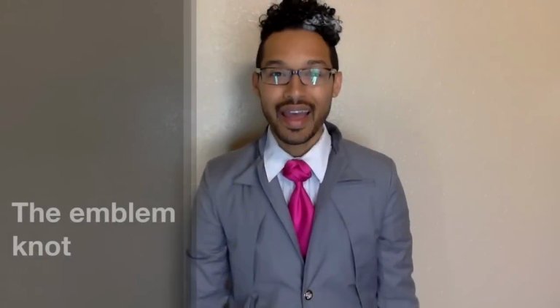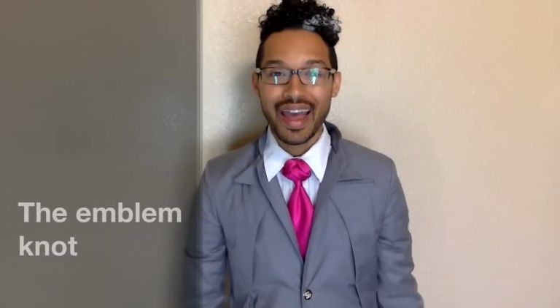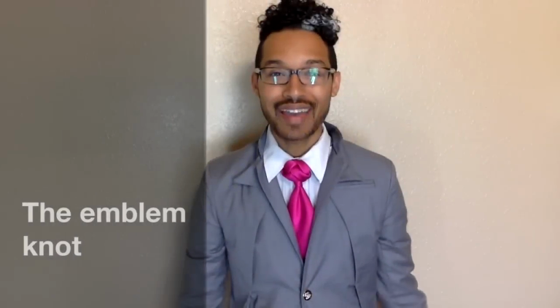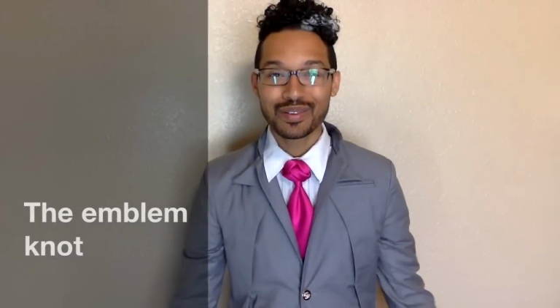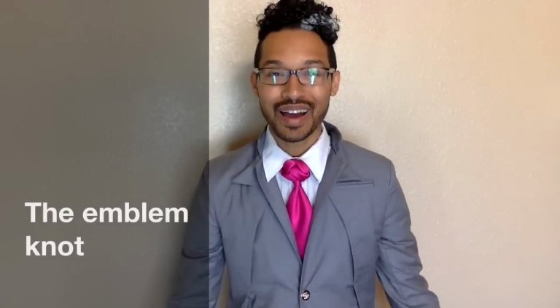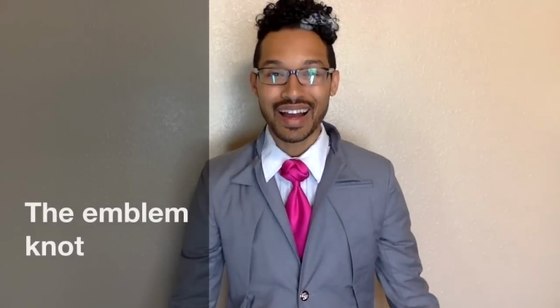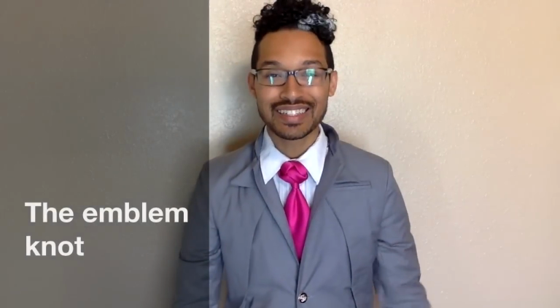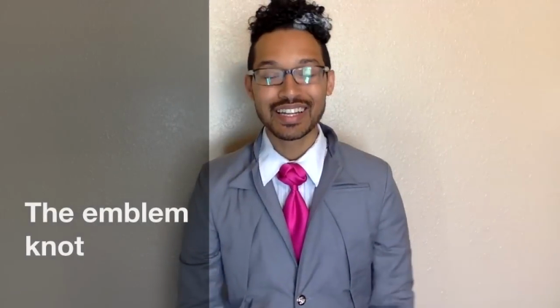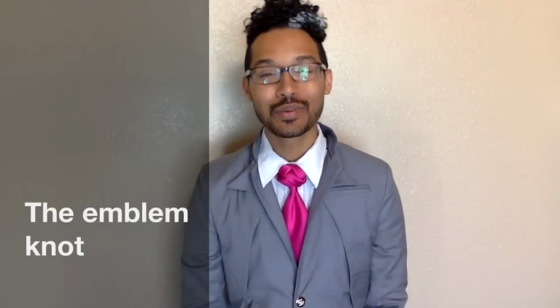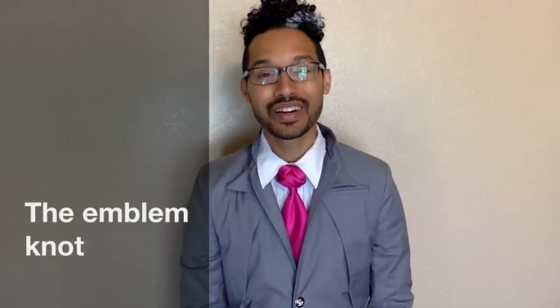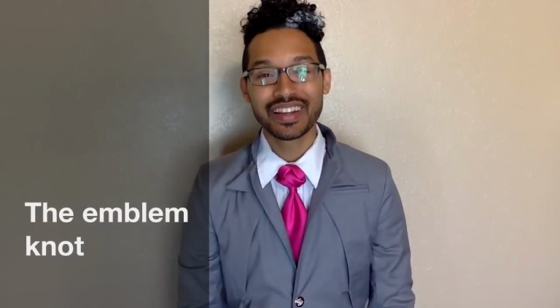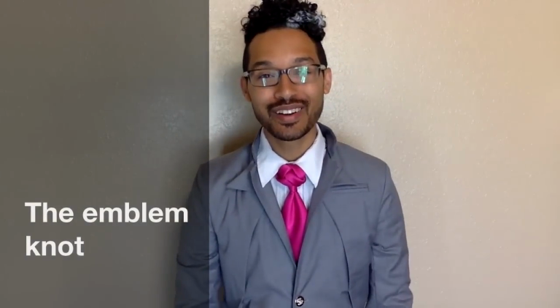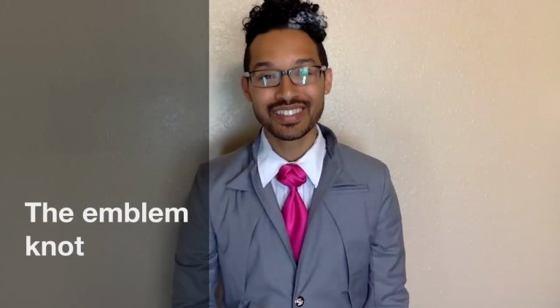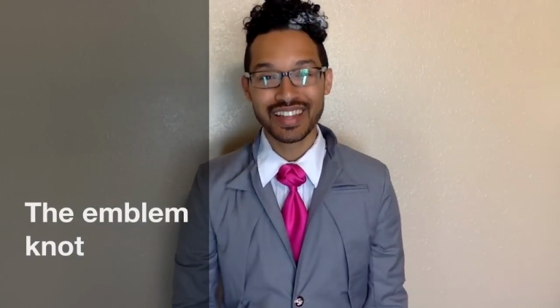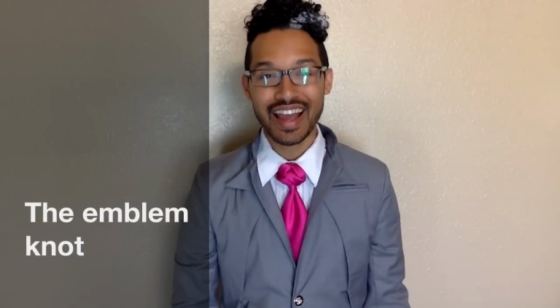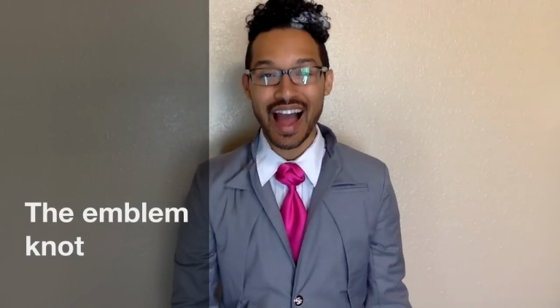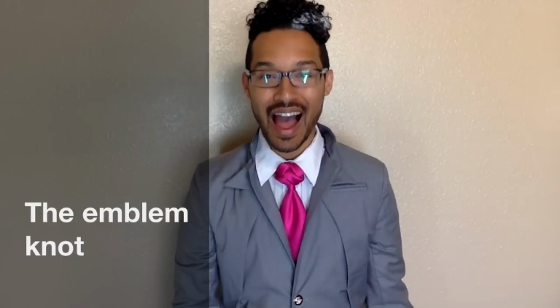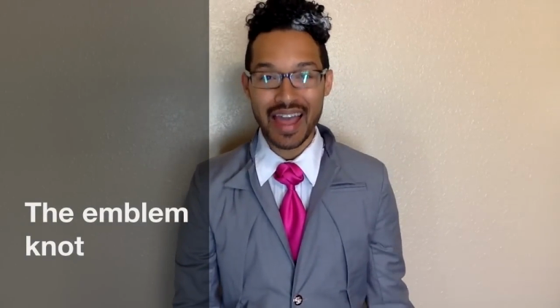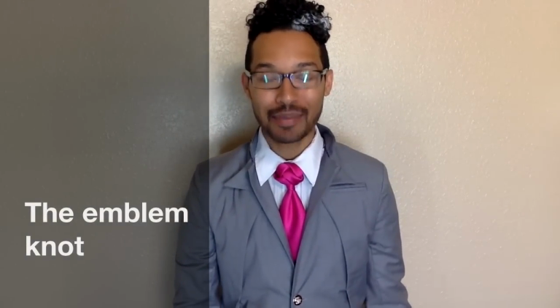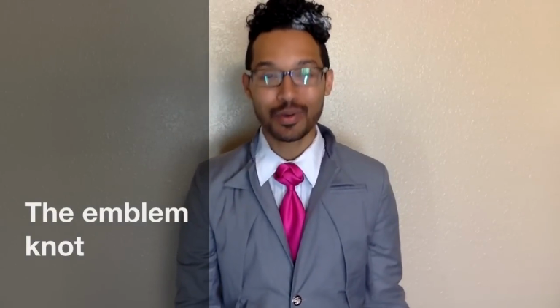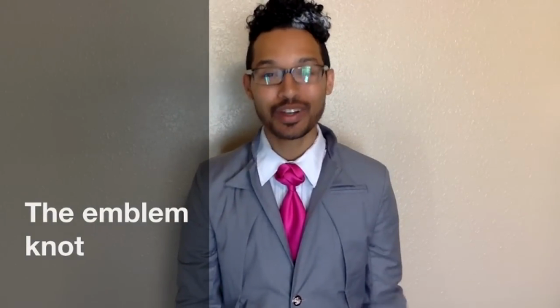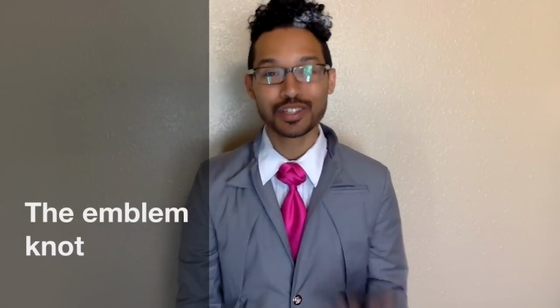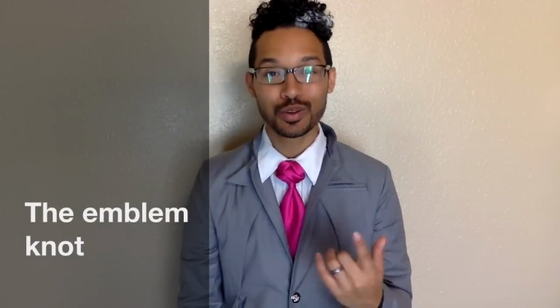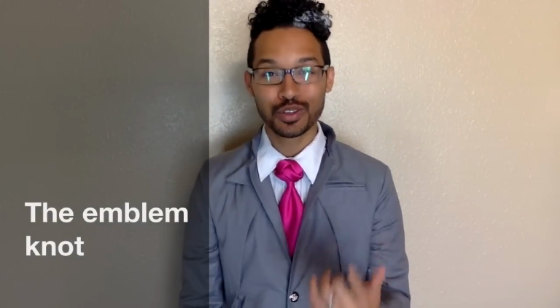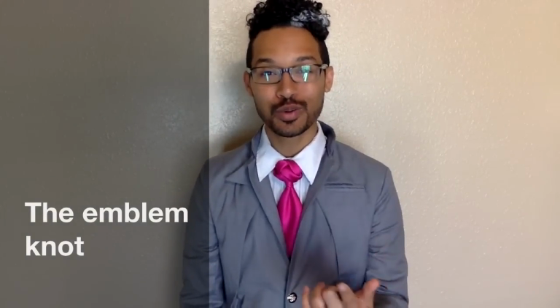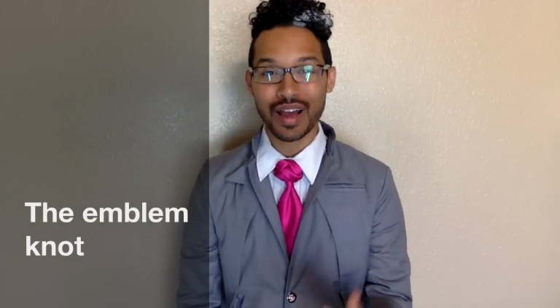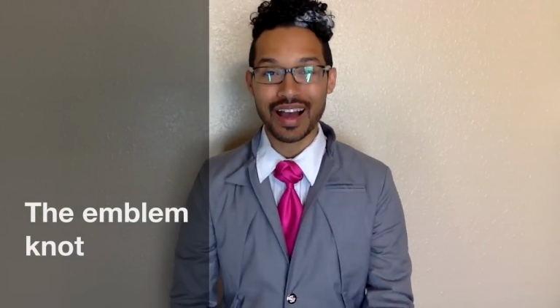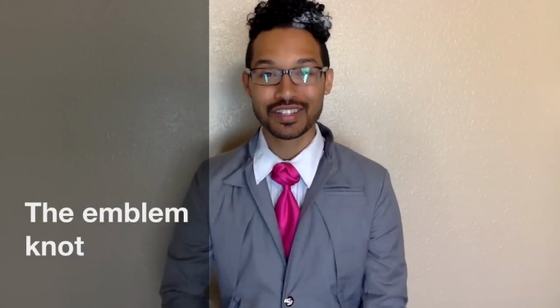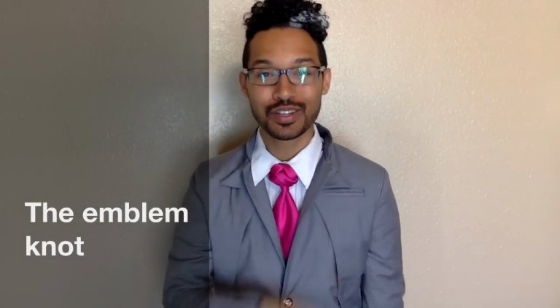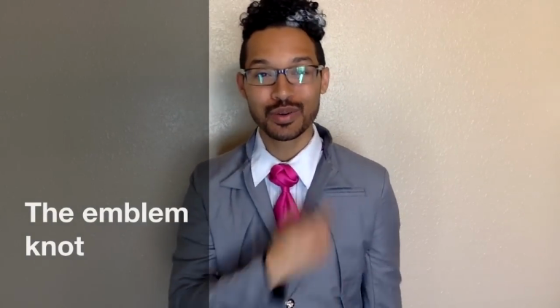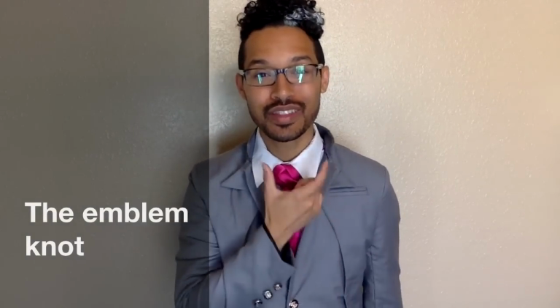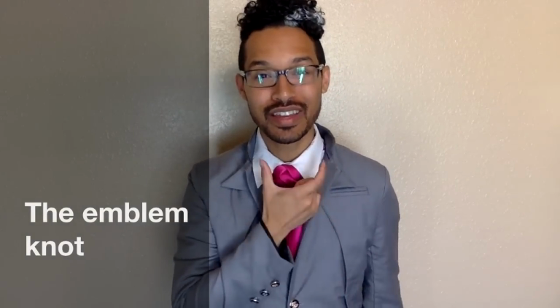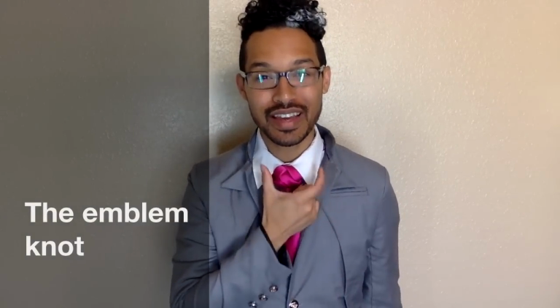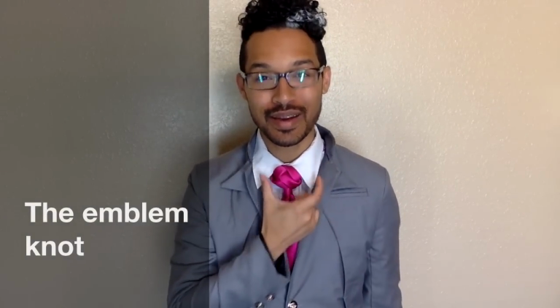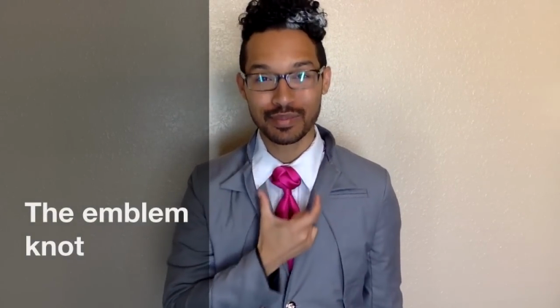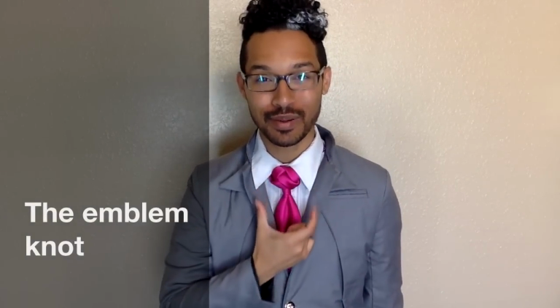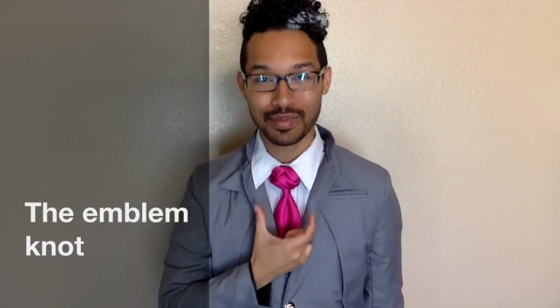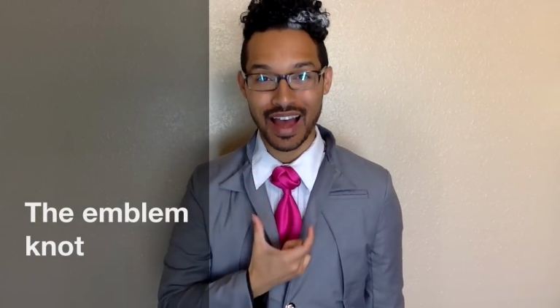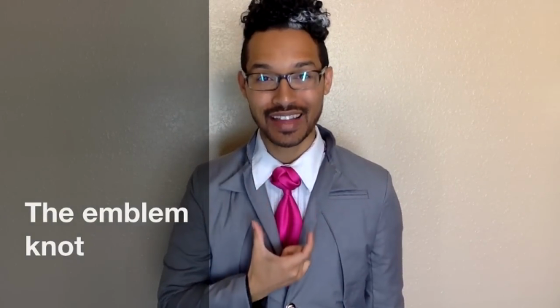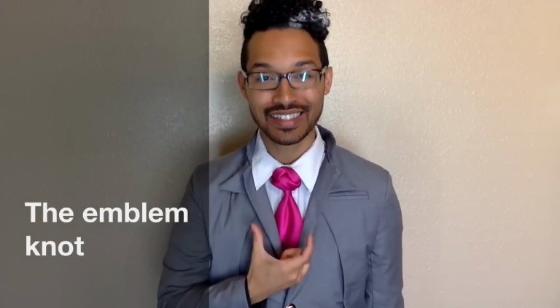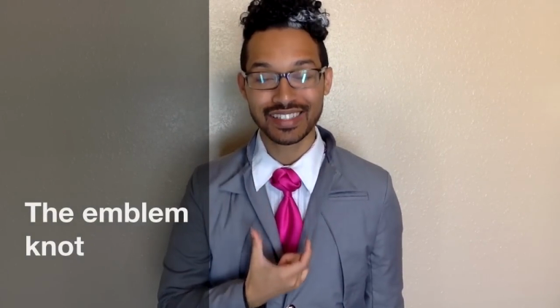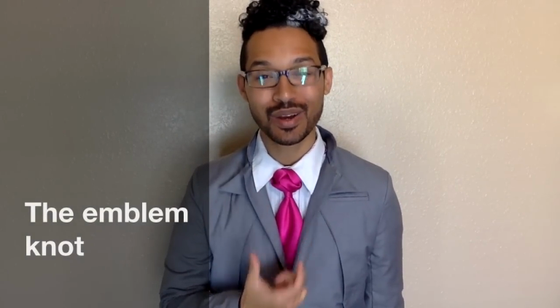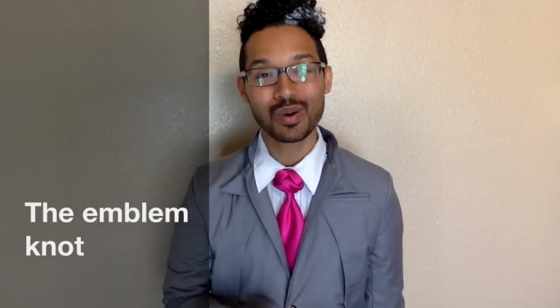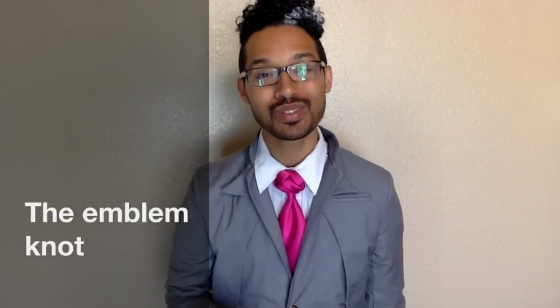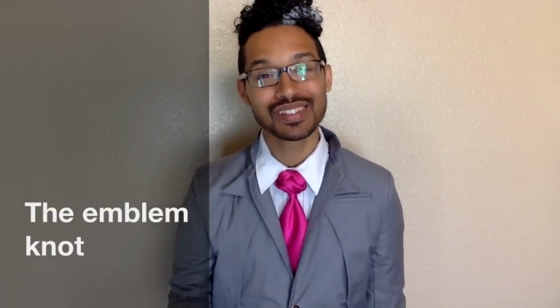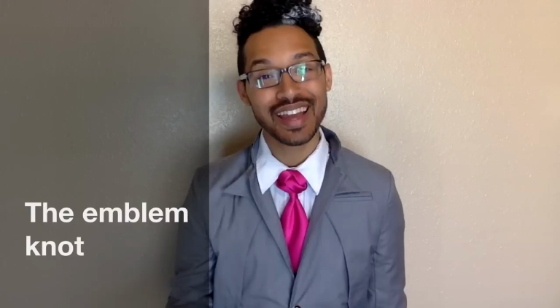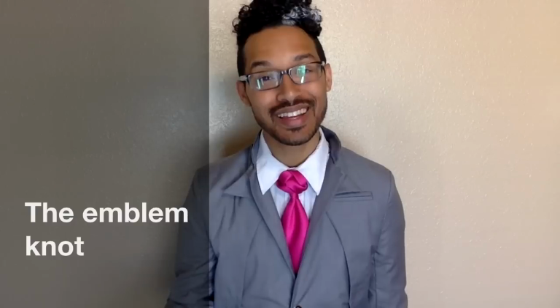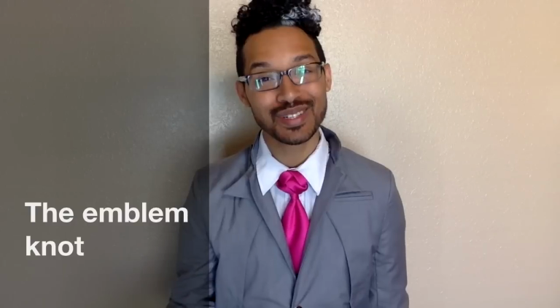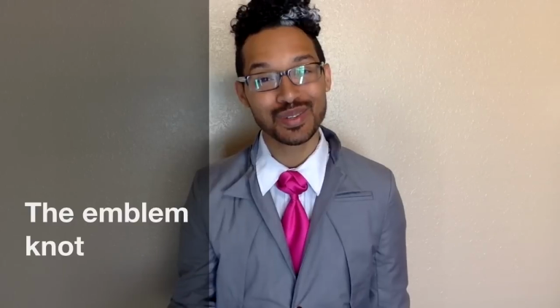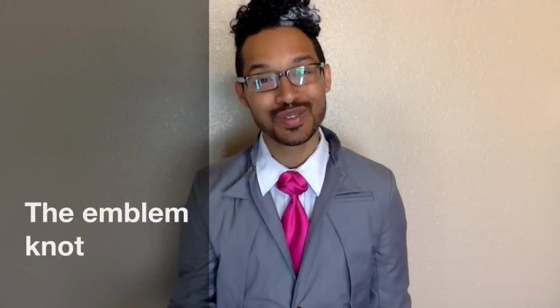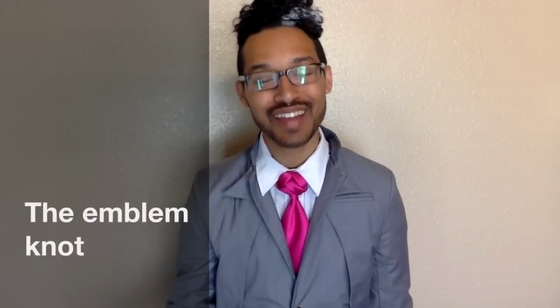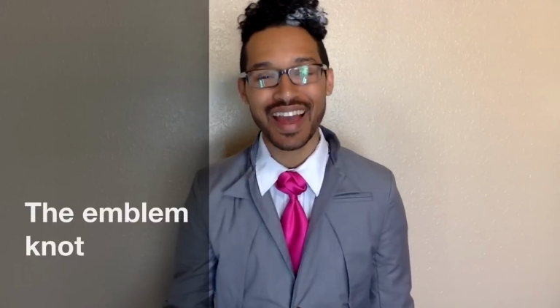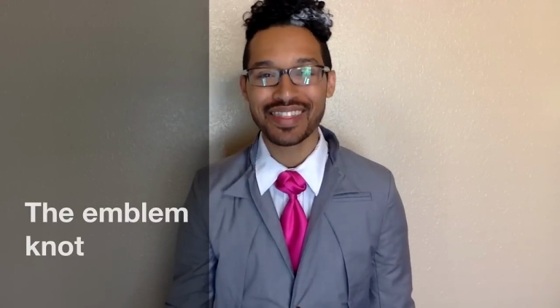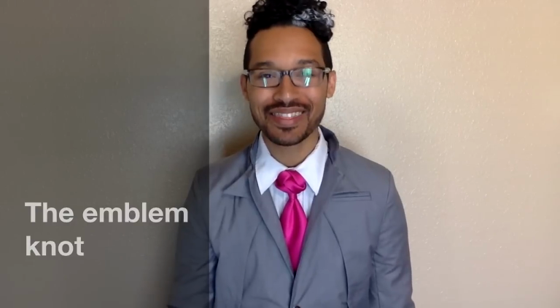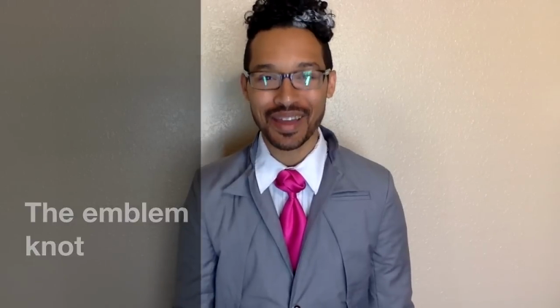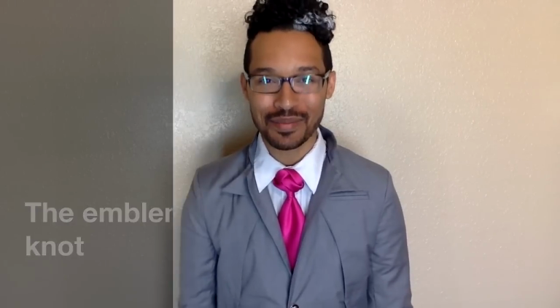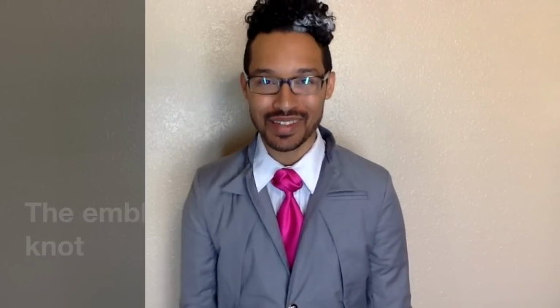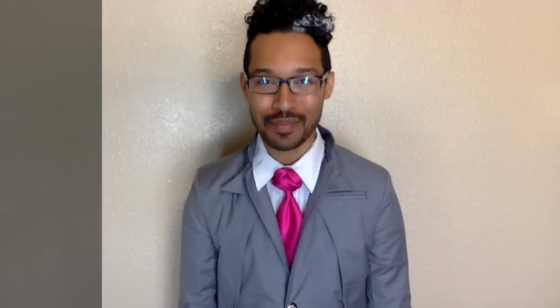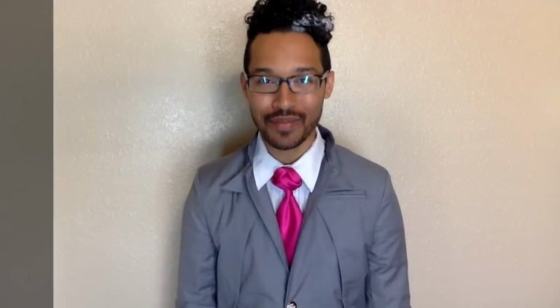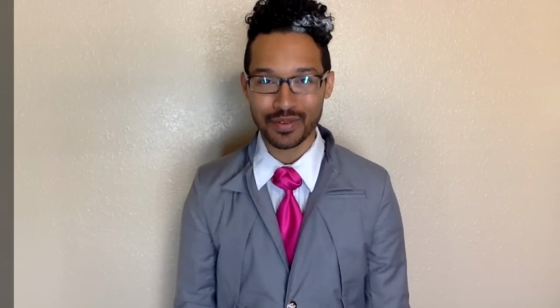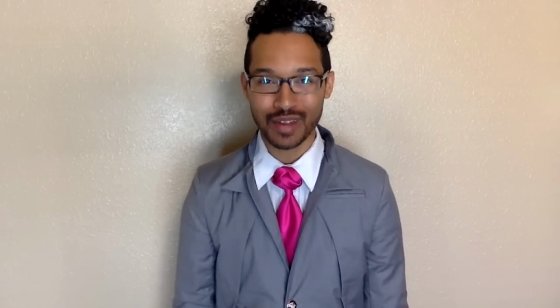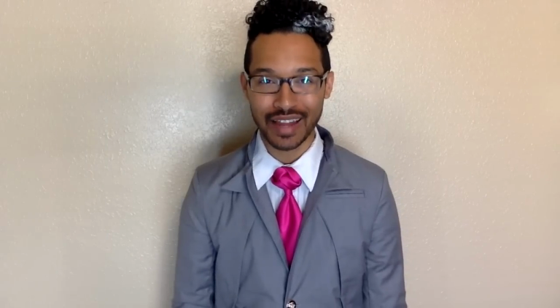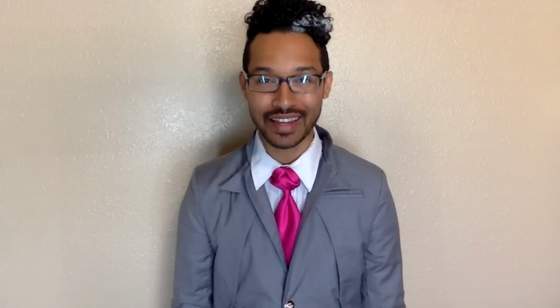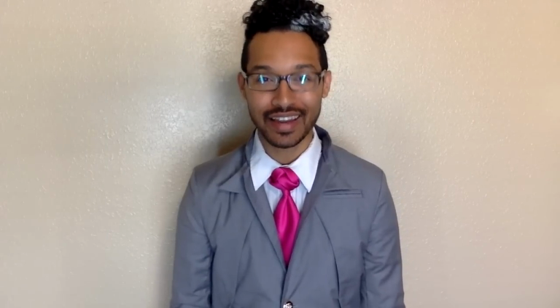Hey you guys, Linwood here. Today I am going to show you how to do the emblem knot. So stay tuned and thumbs up if you like it.